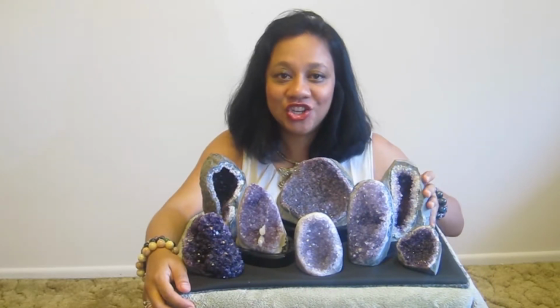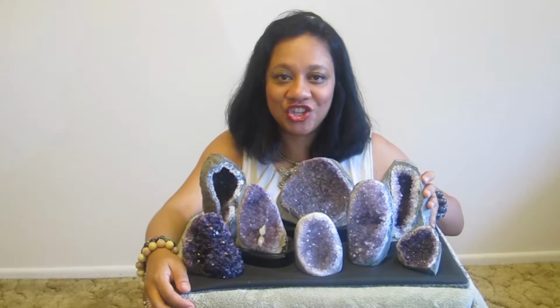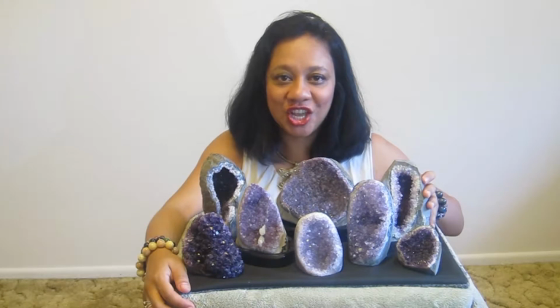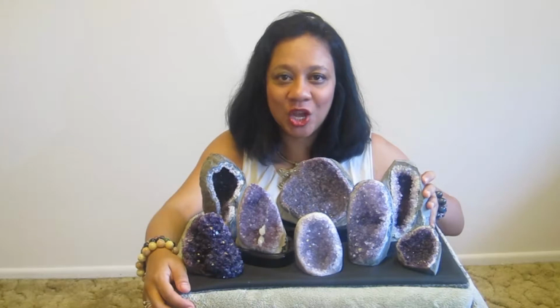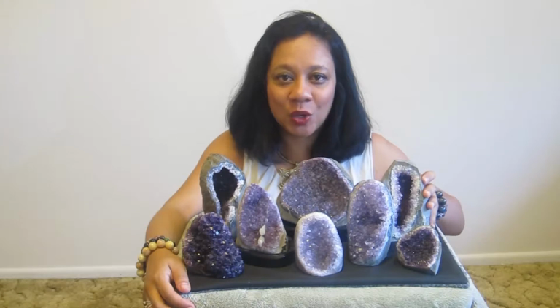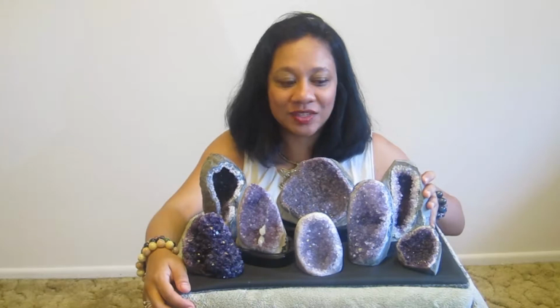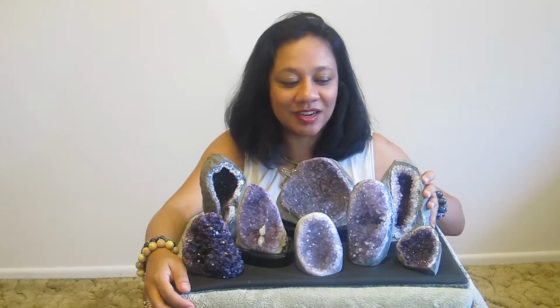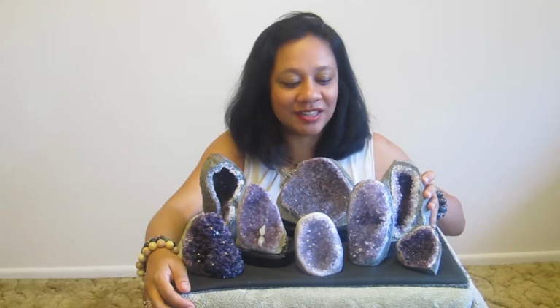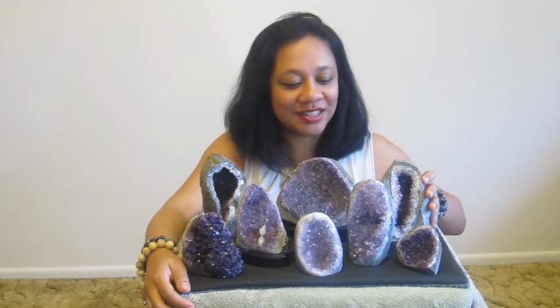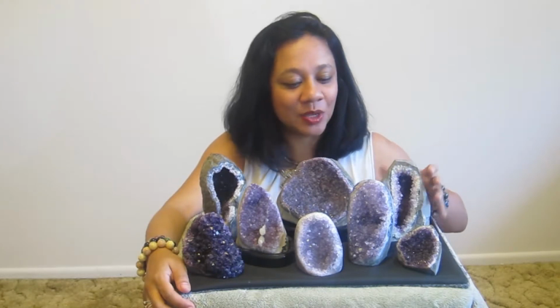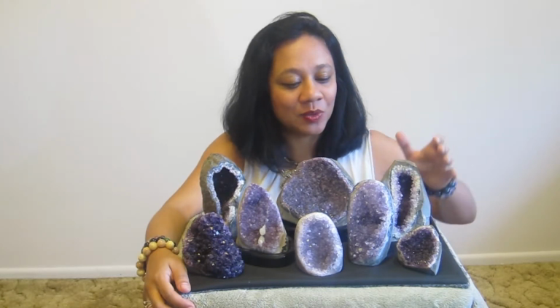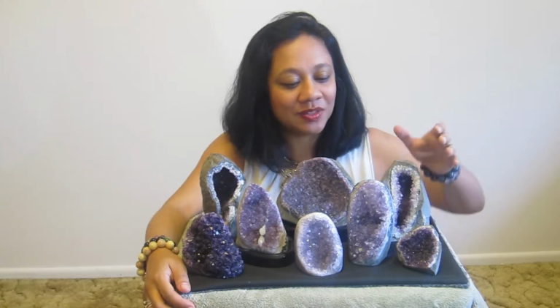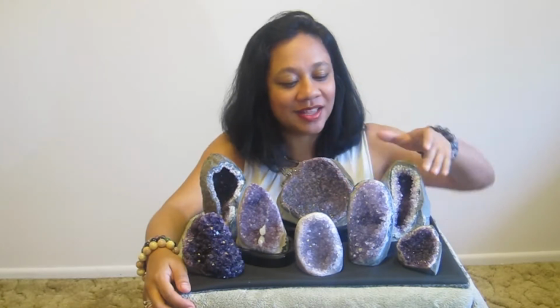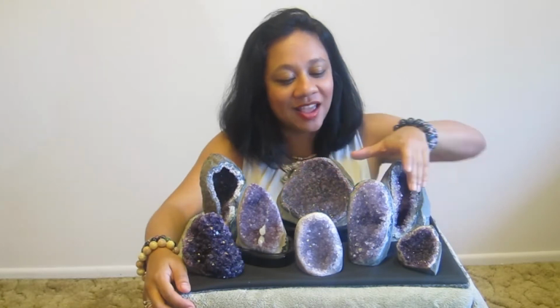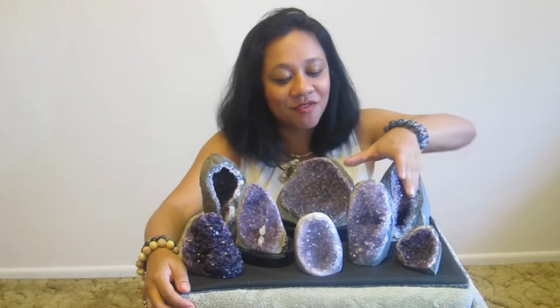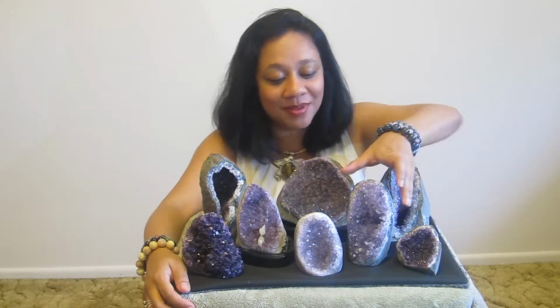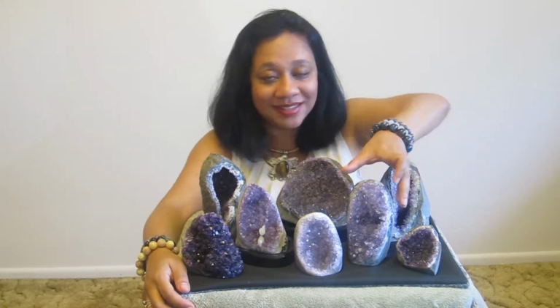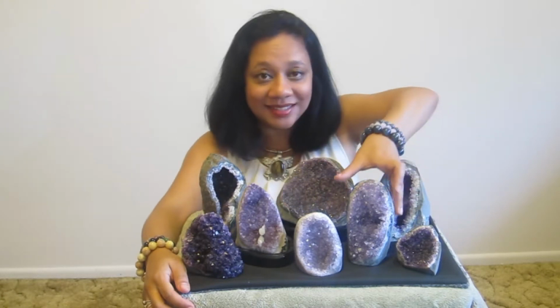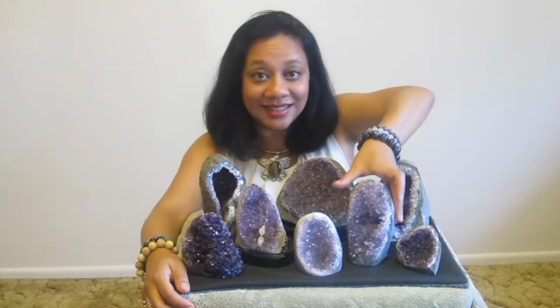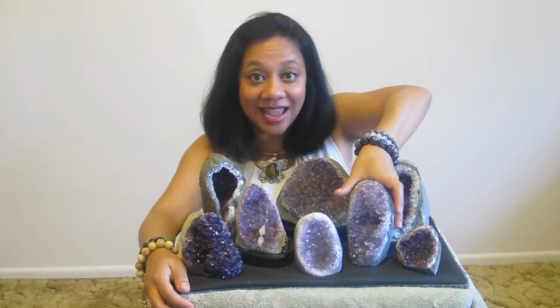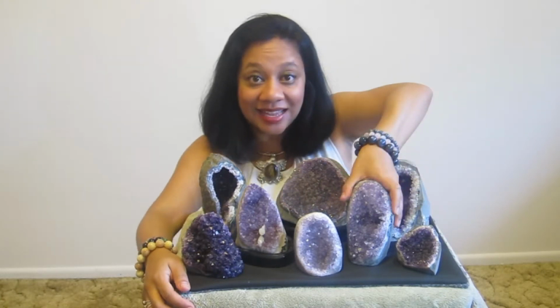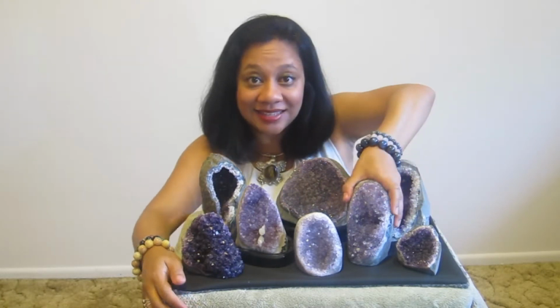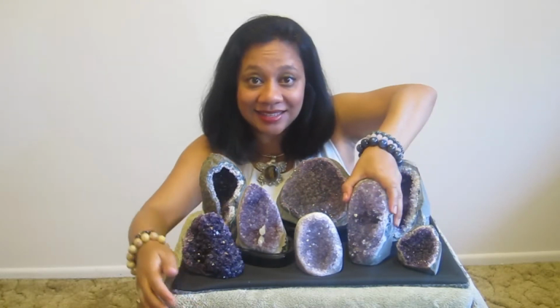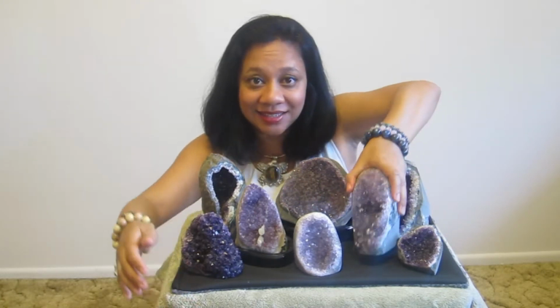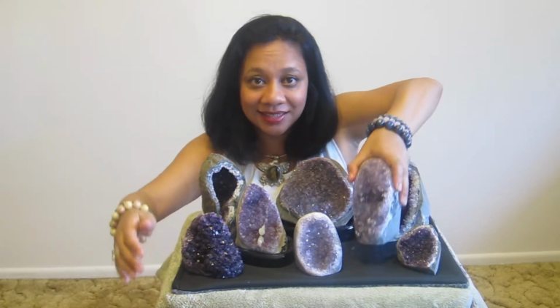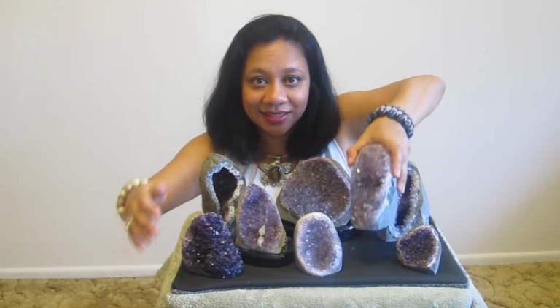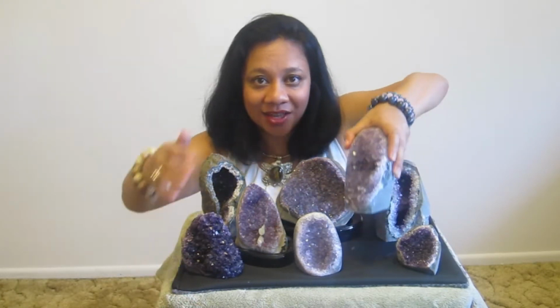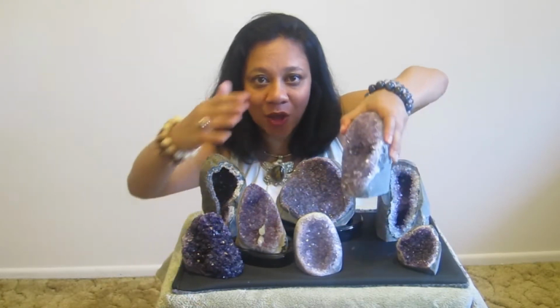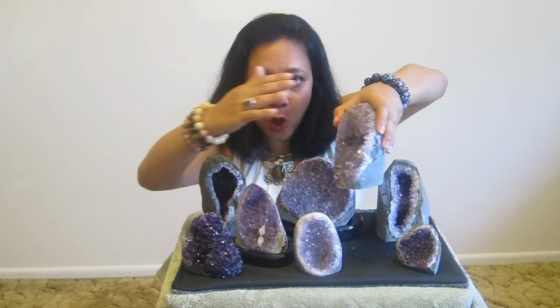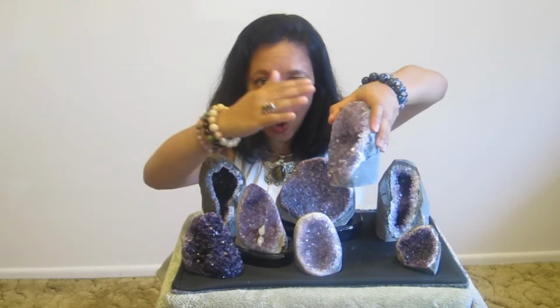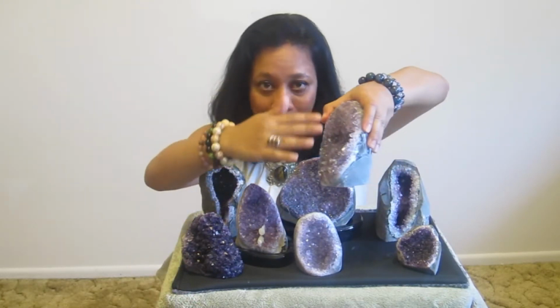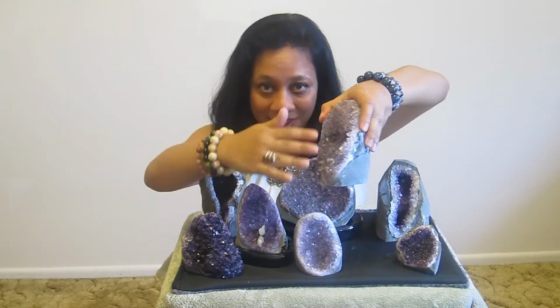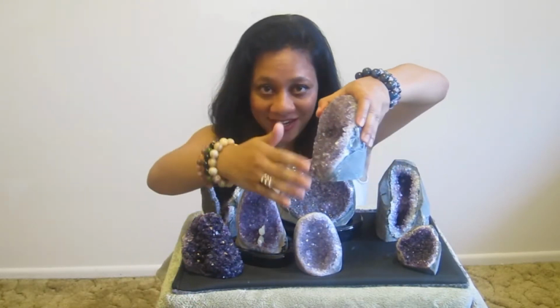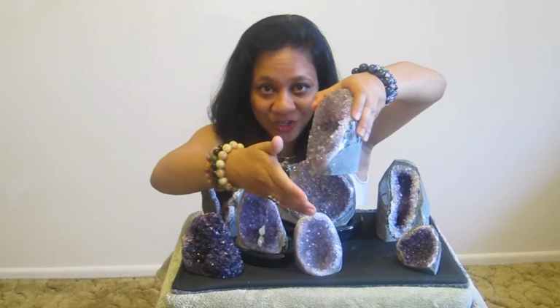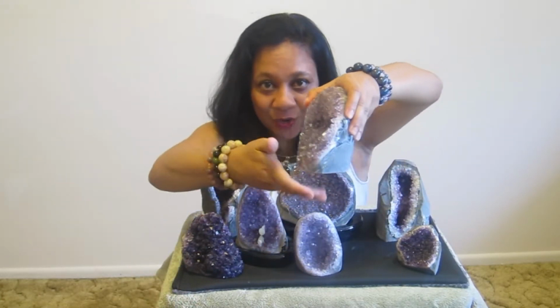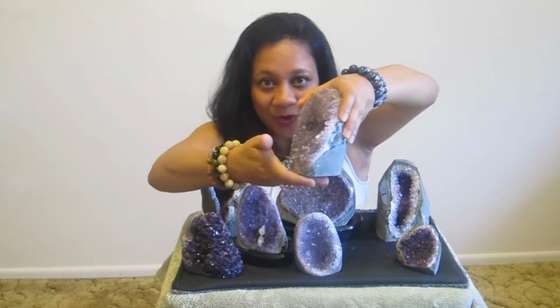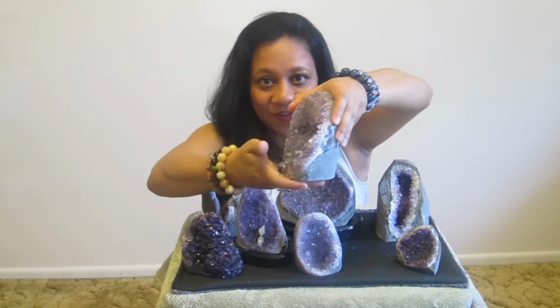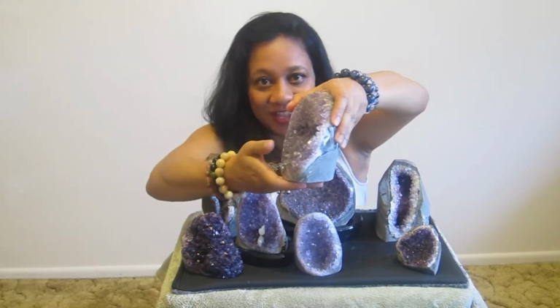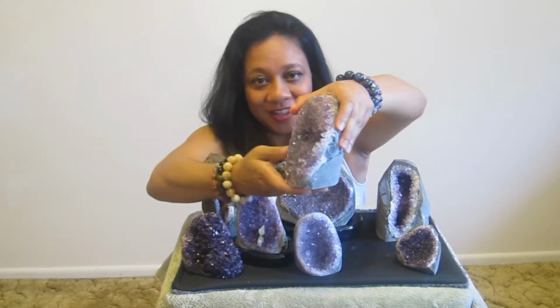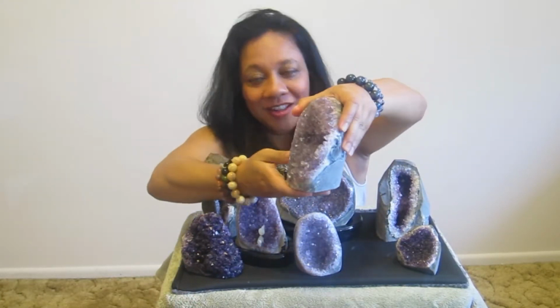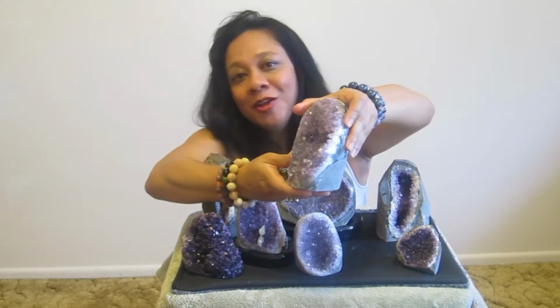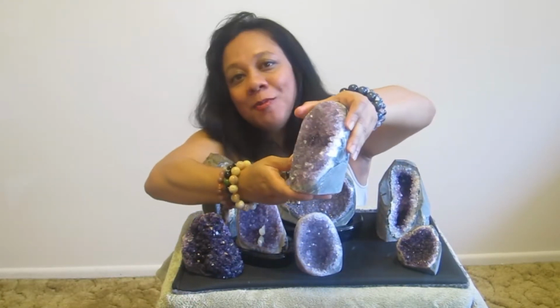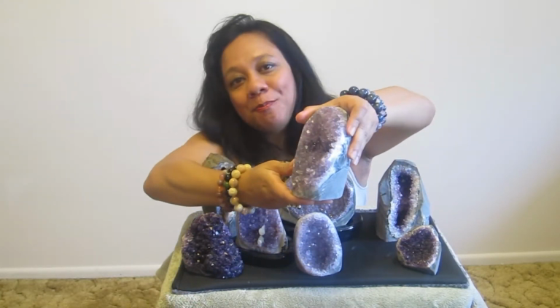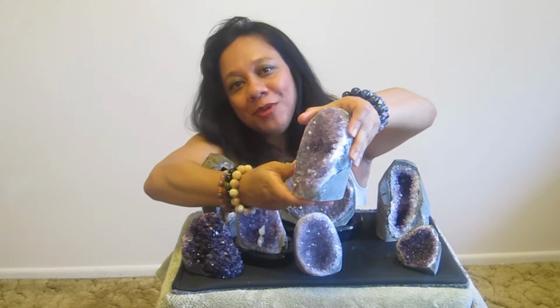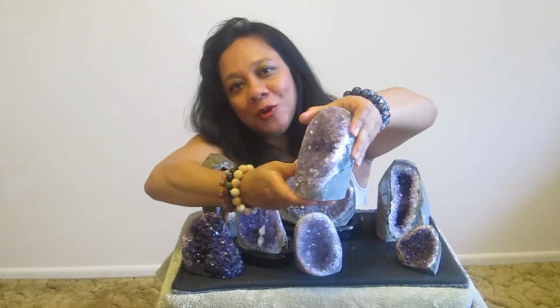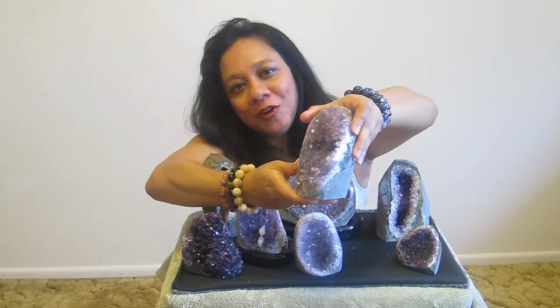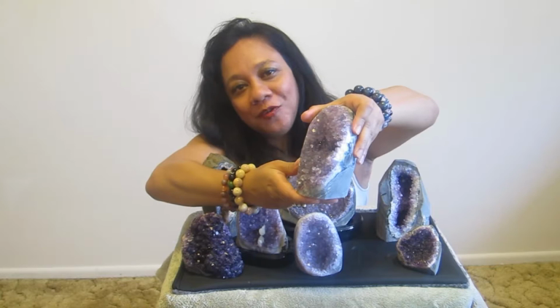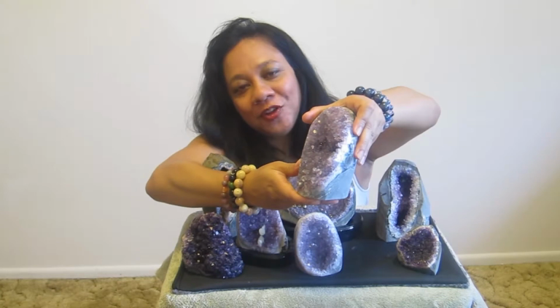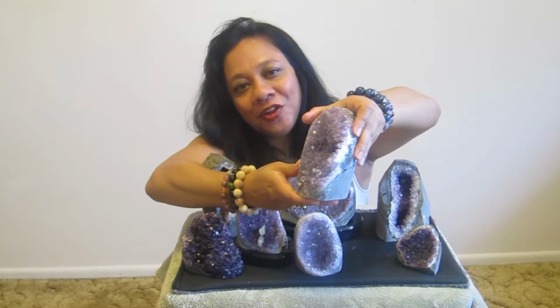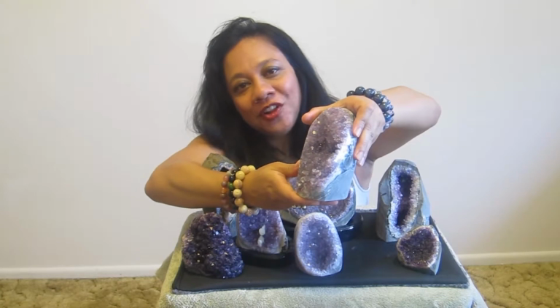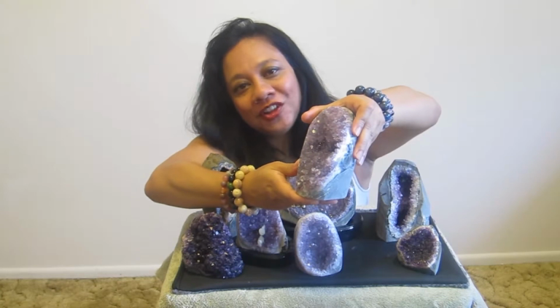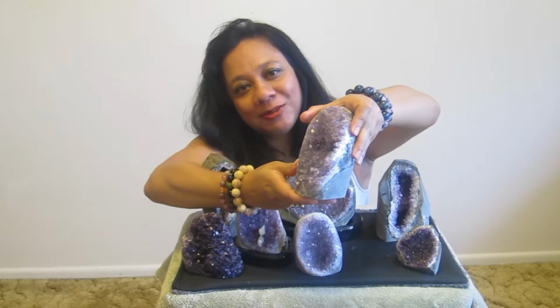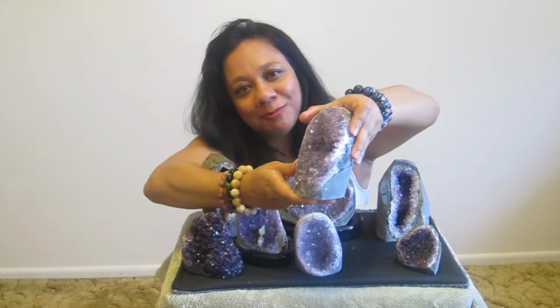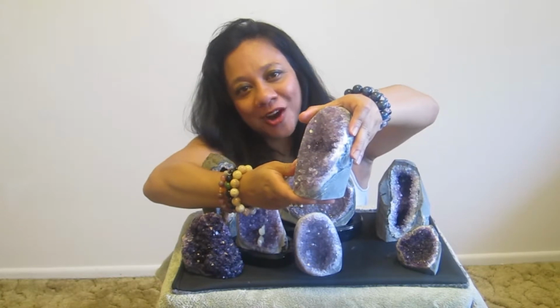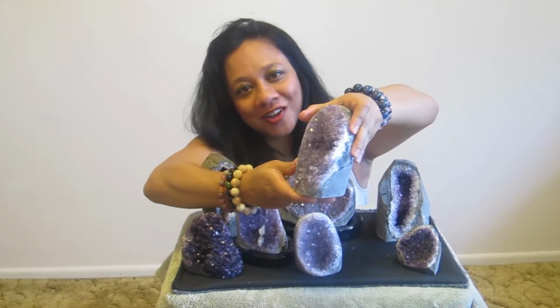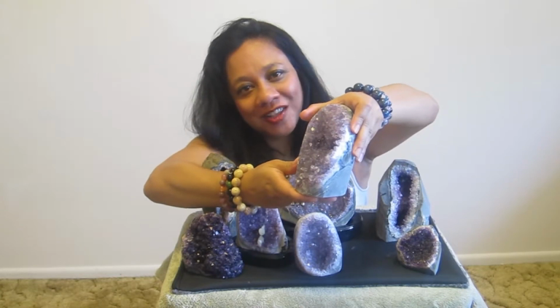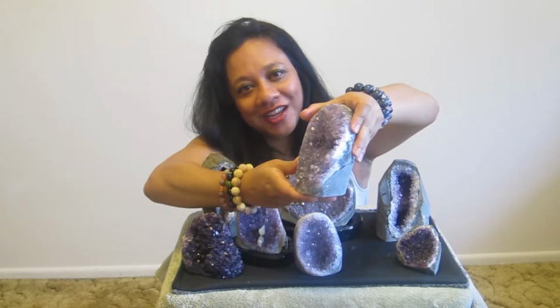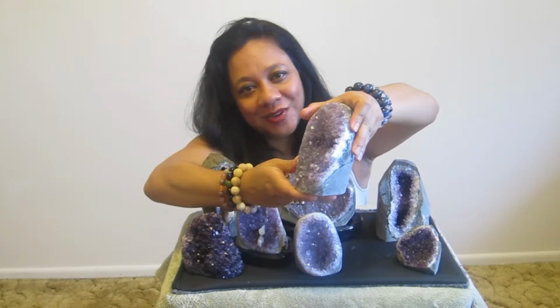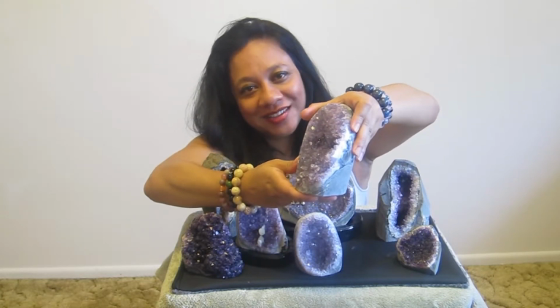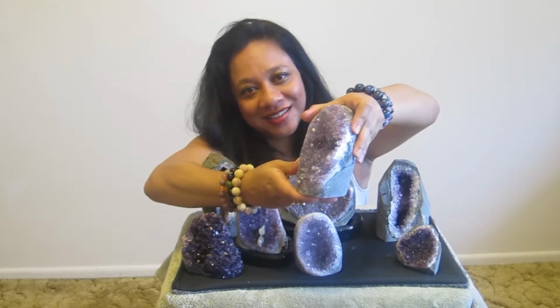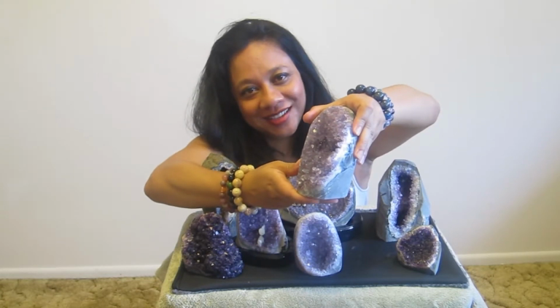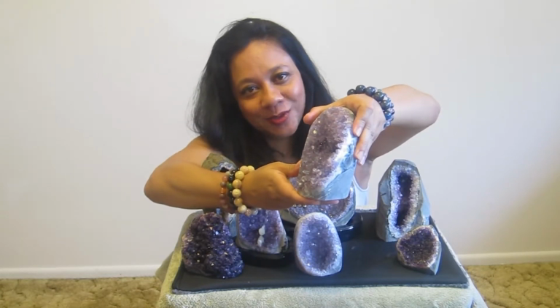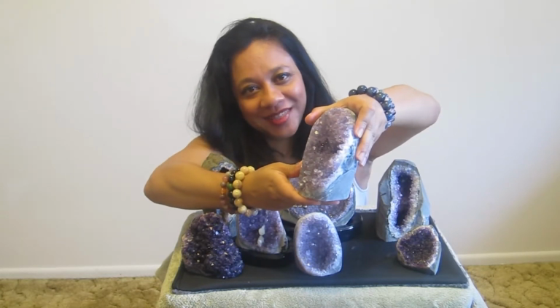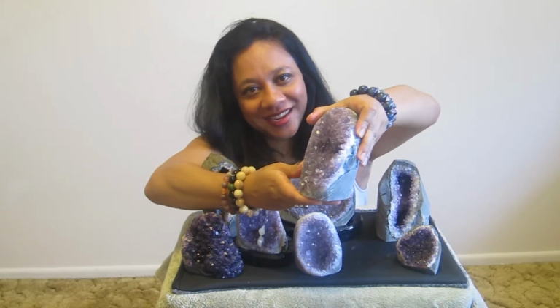Geodes are stones that have been sliced open to reveal beautiful sparkling crystals within.